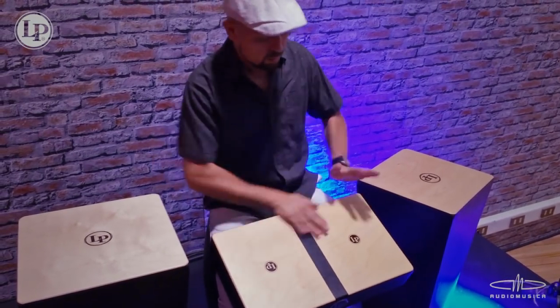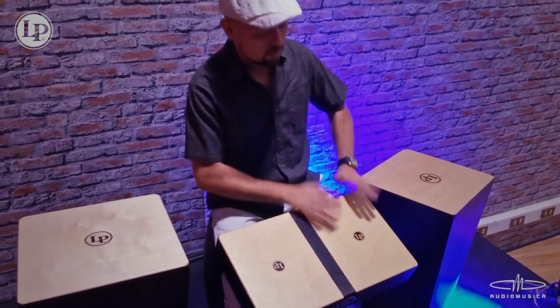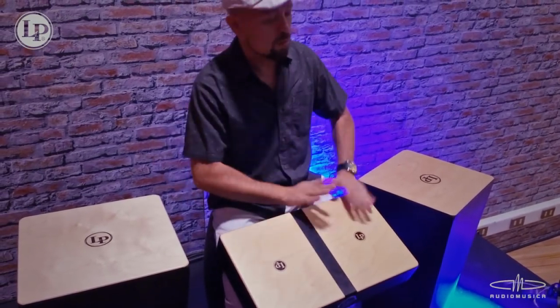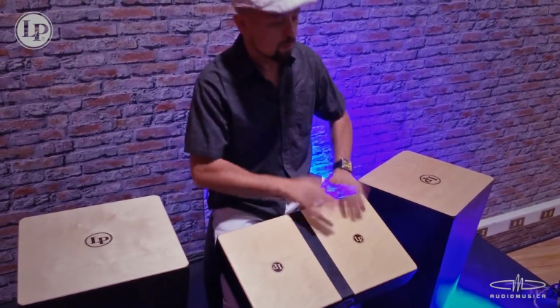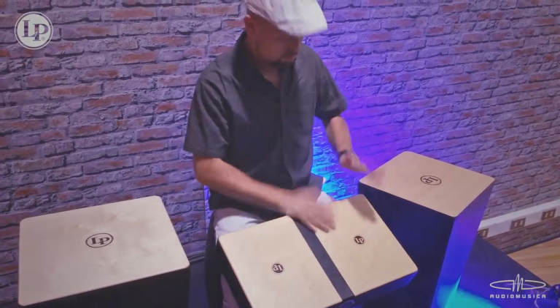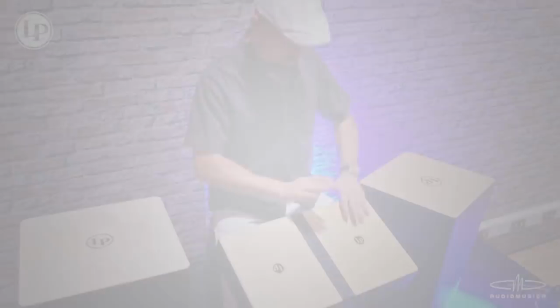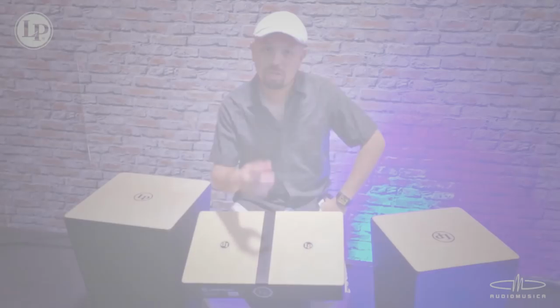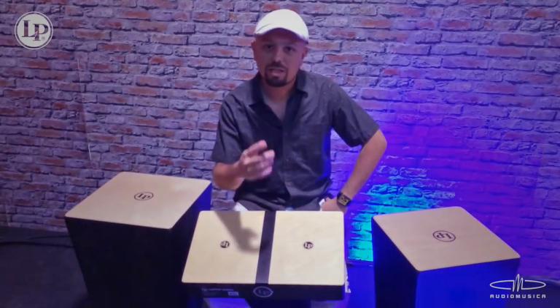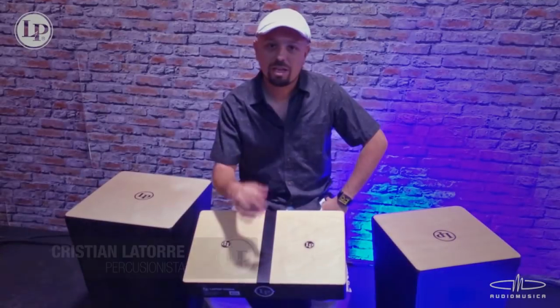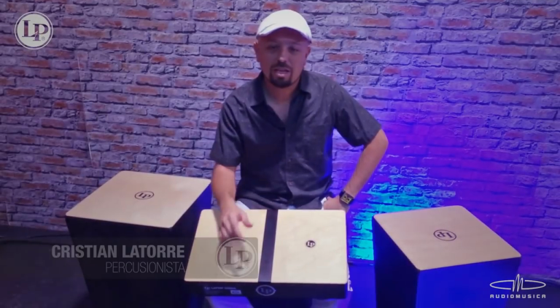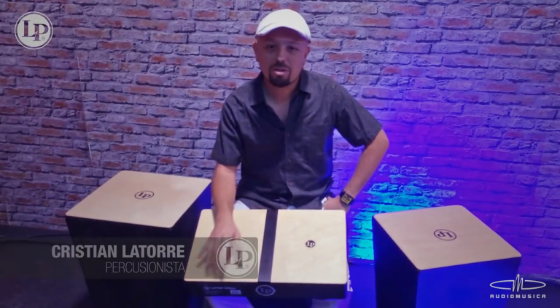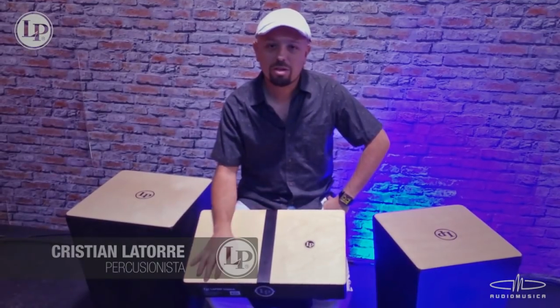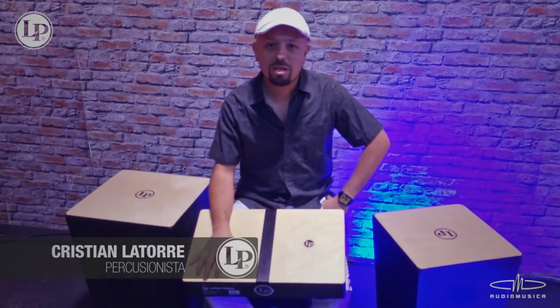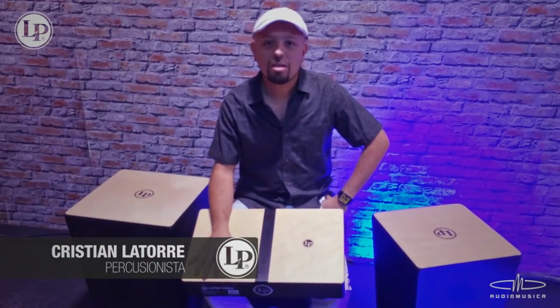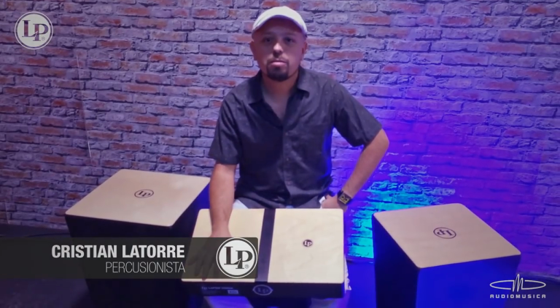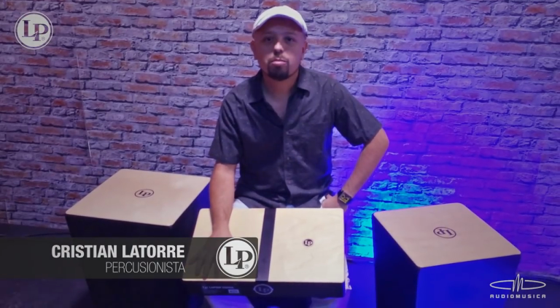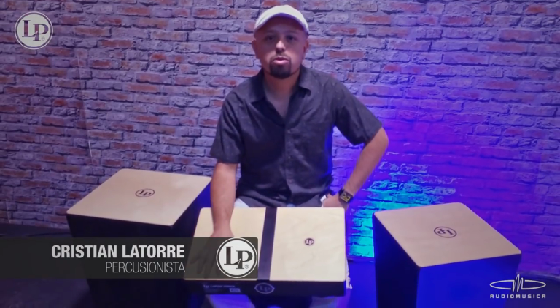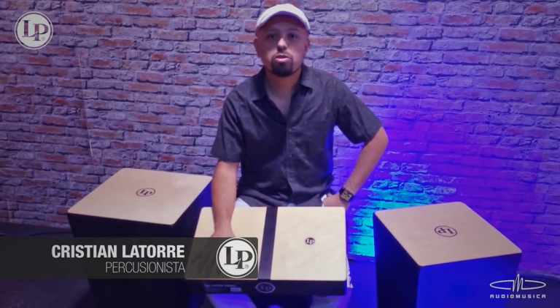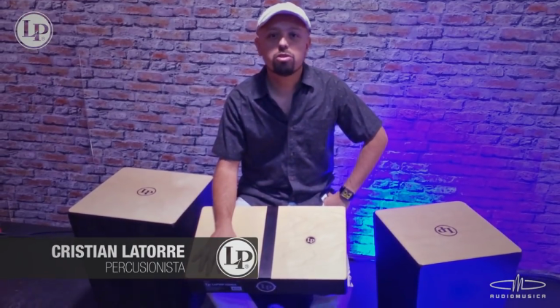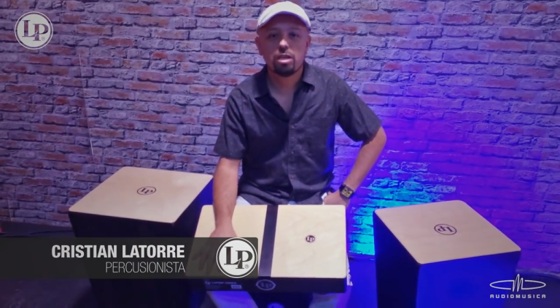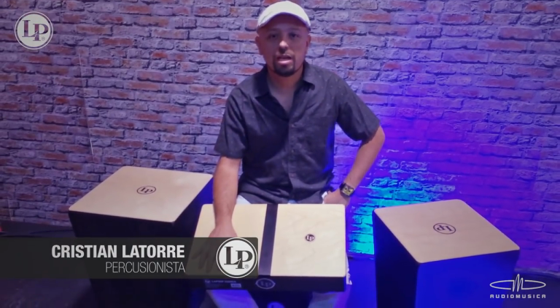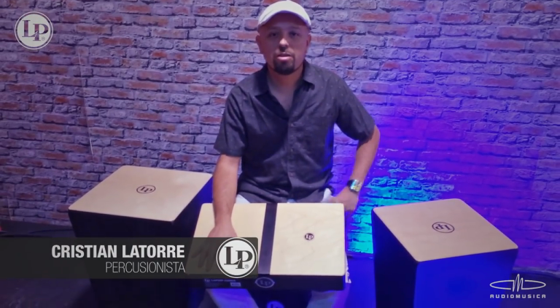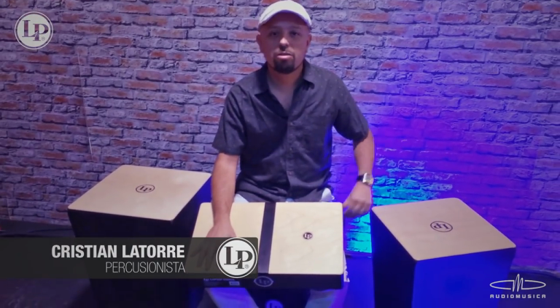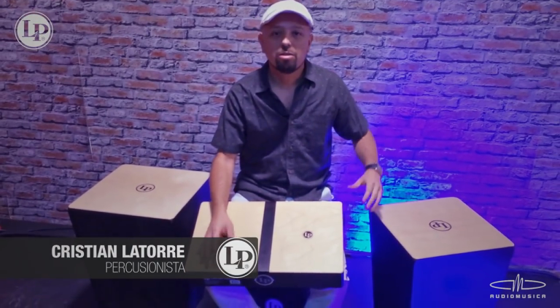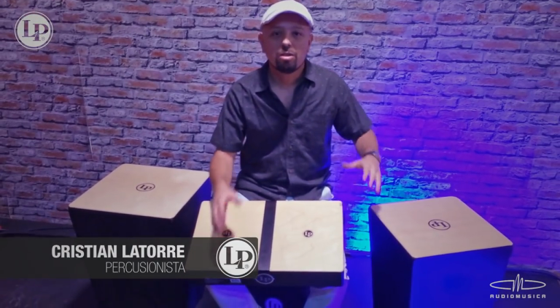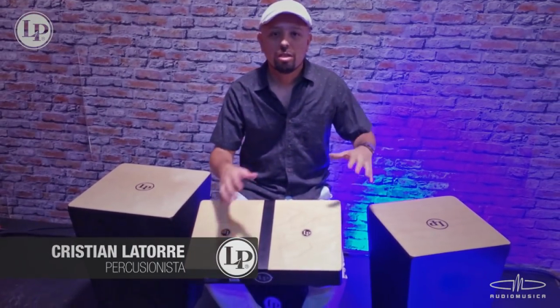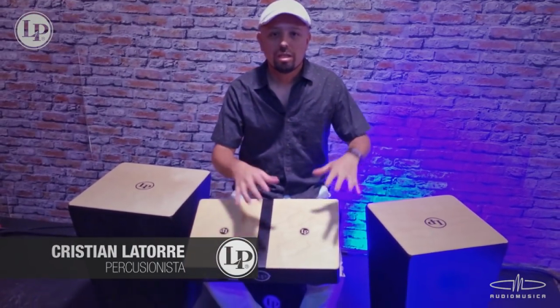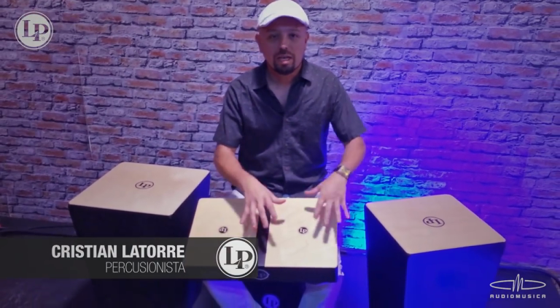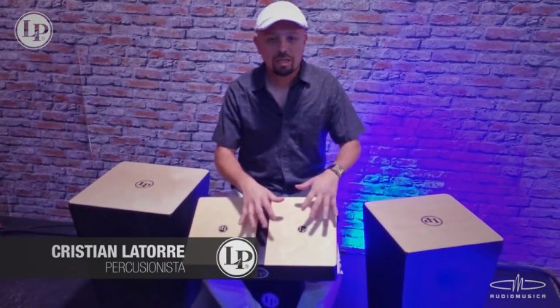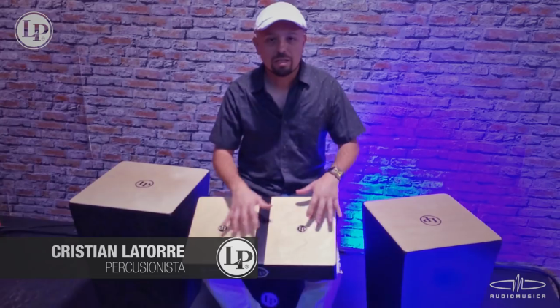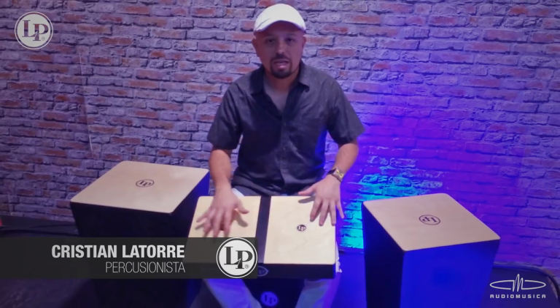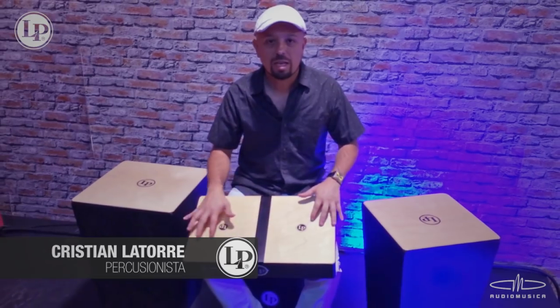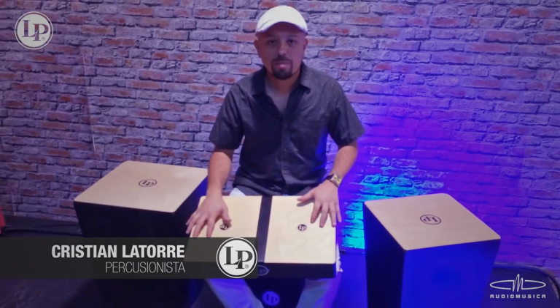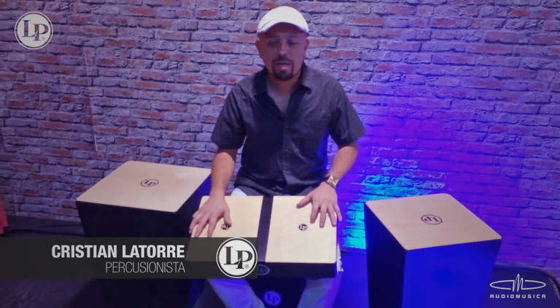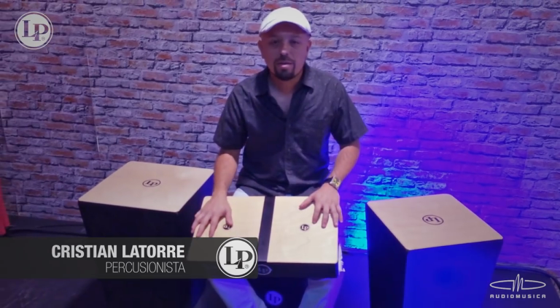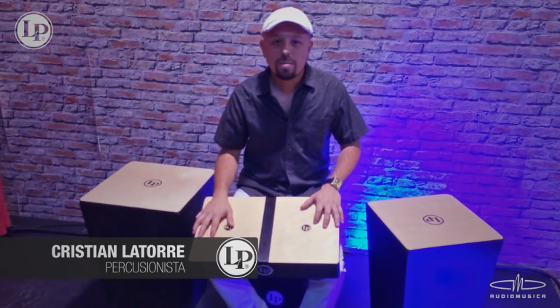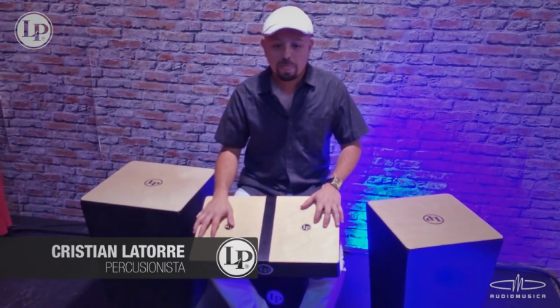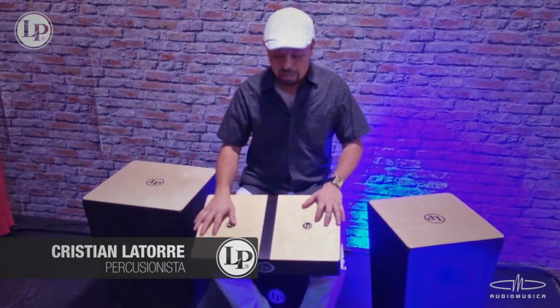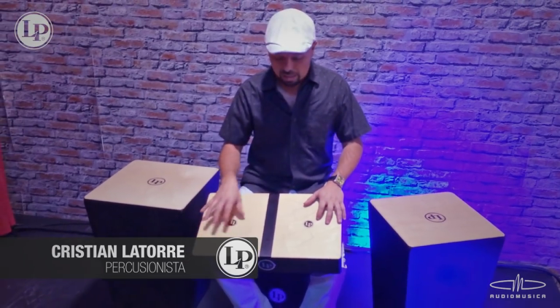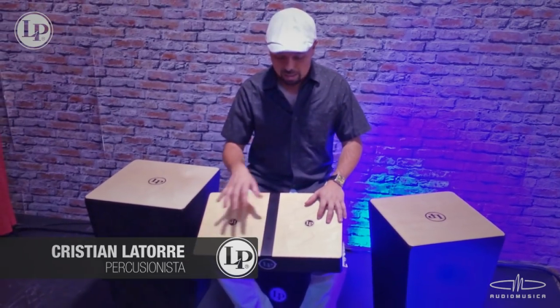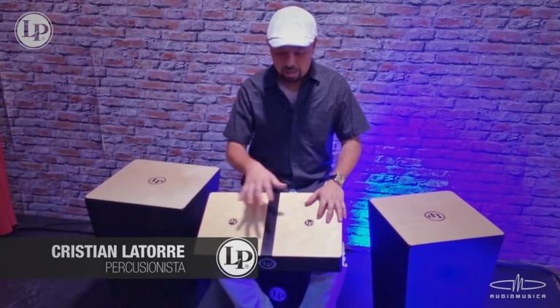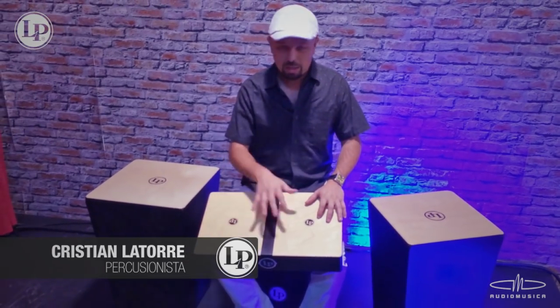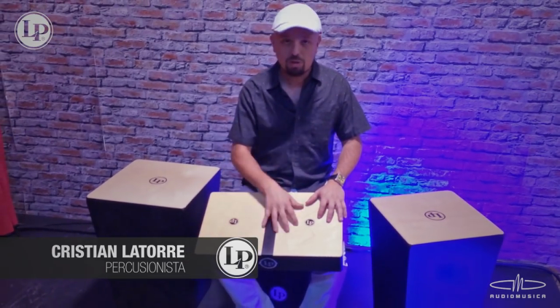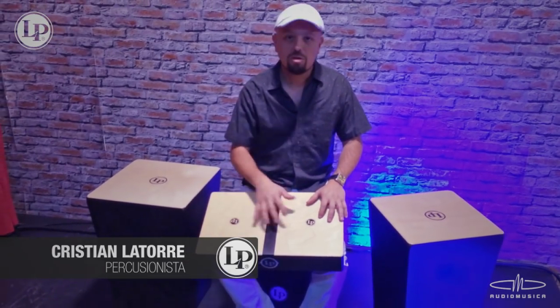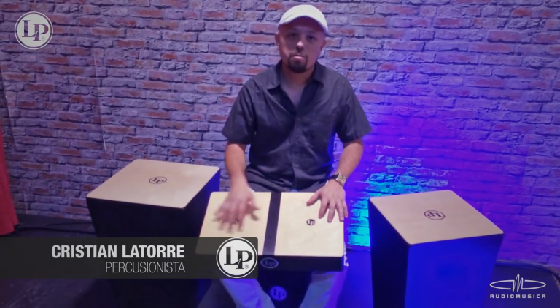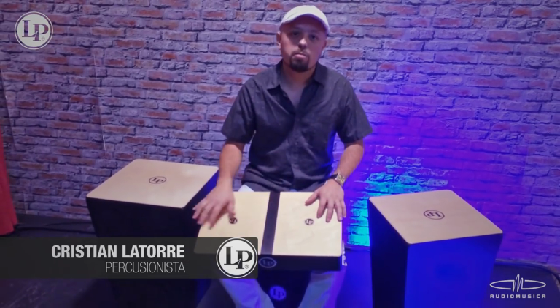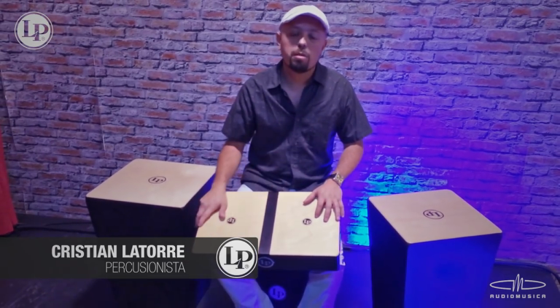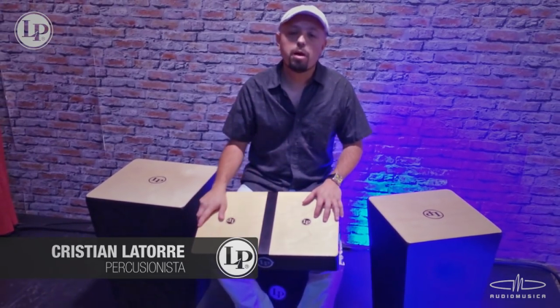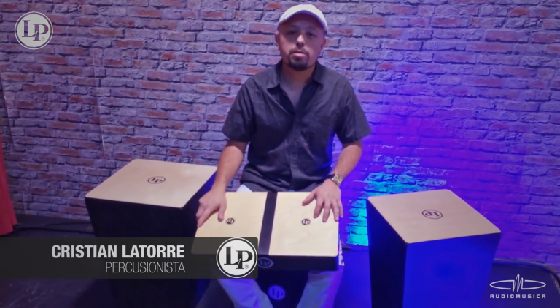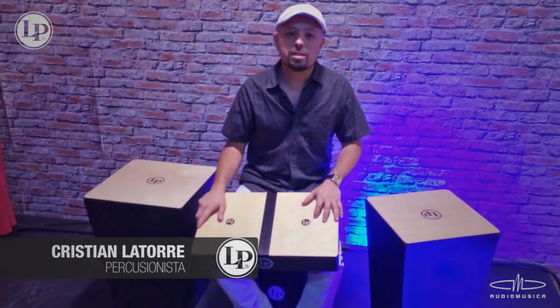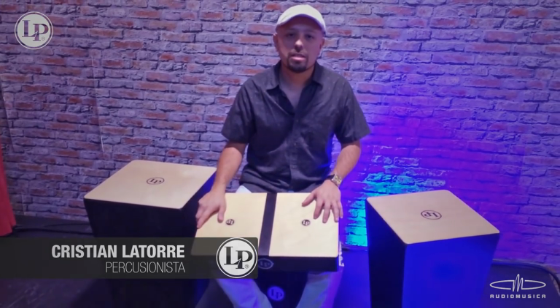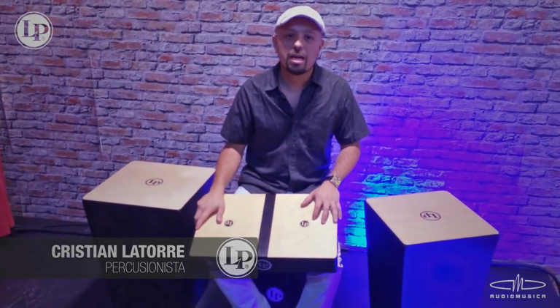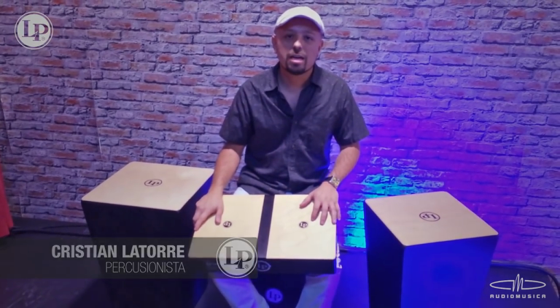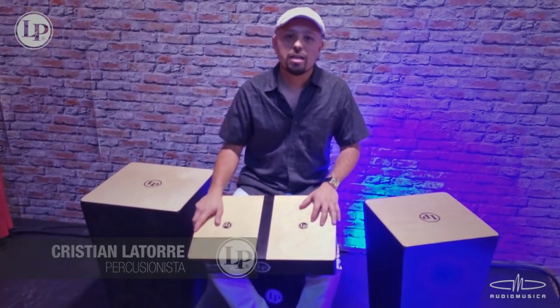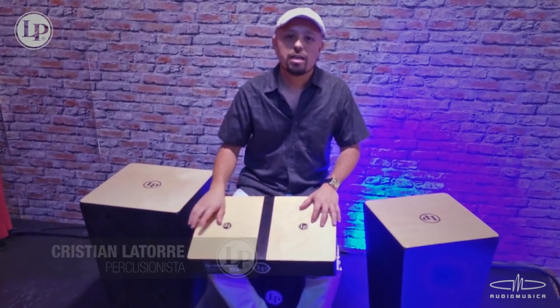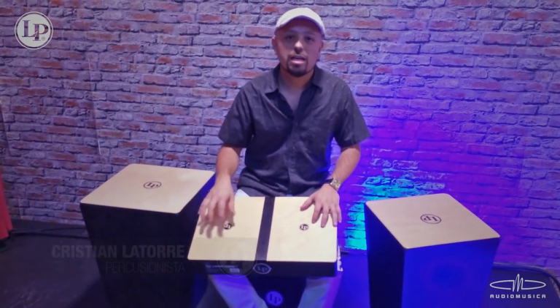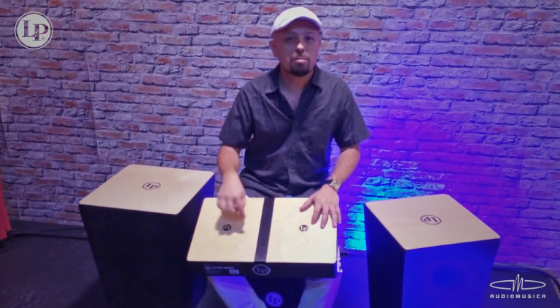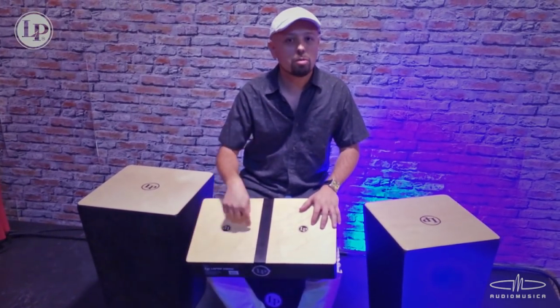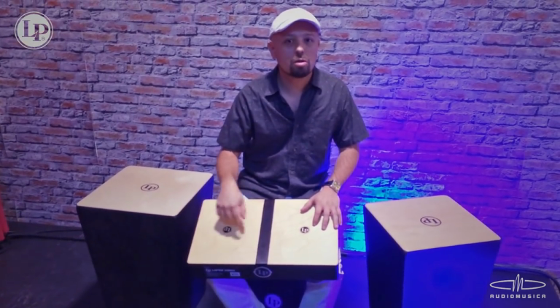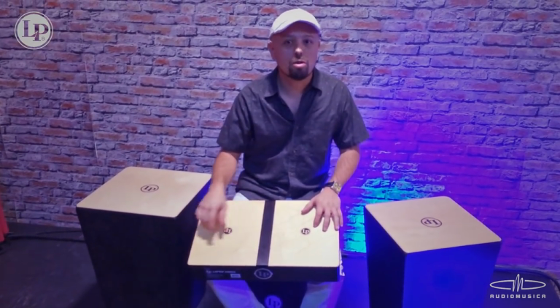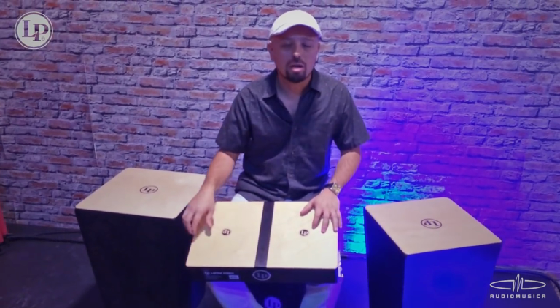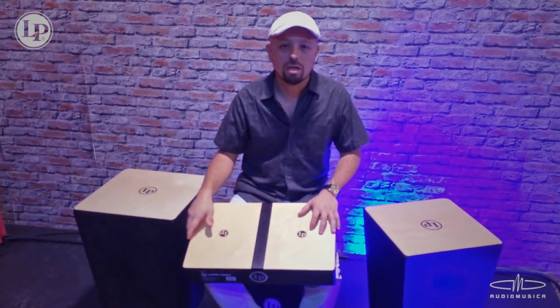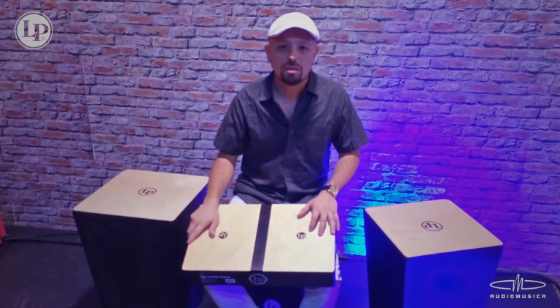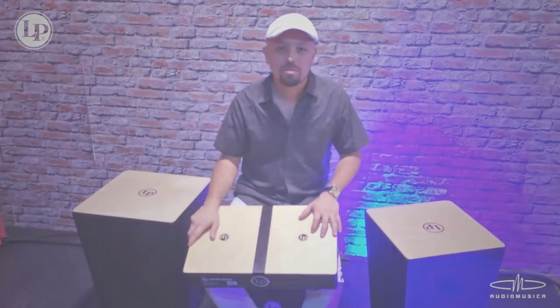Hola, soy Cristian Latorre, músico chileno, artista LP y hoy vamos a presentar el Laptop Conga.